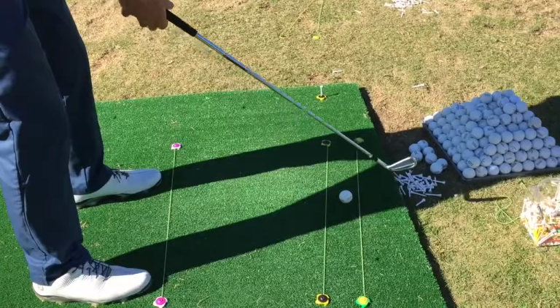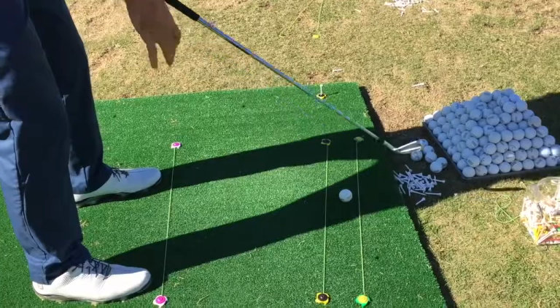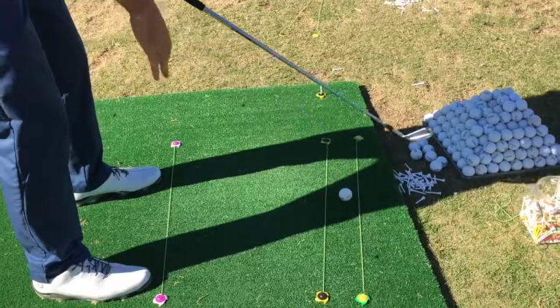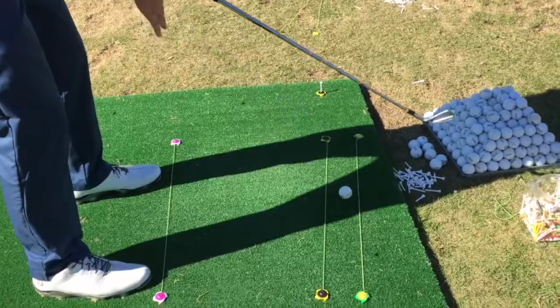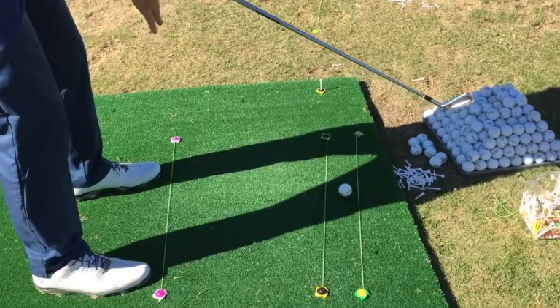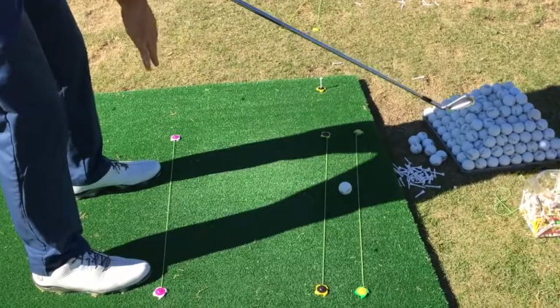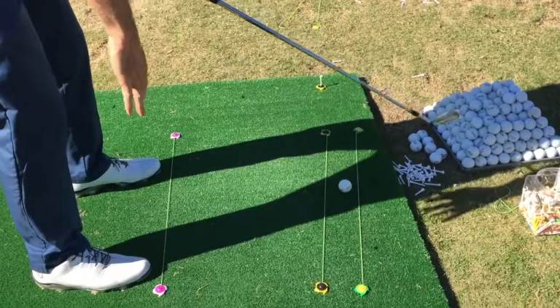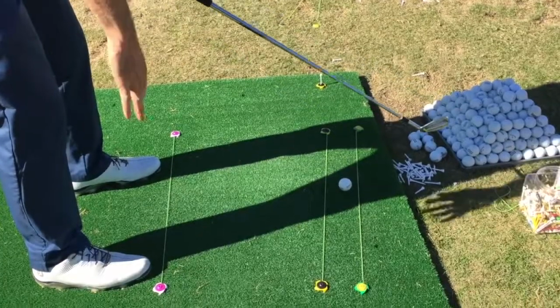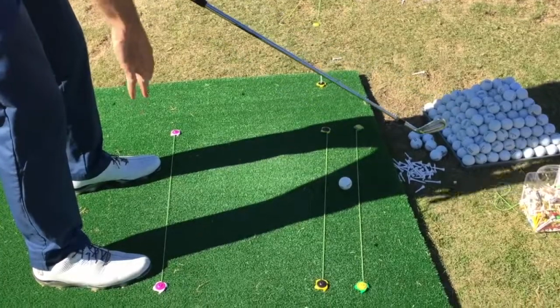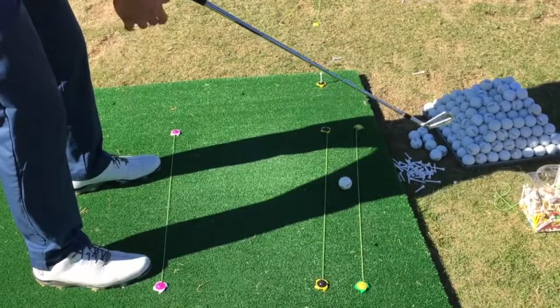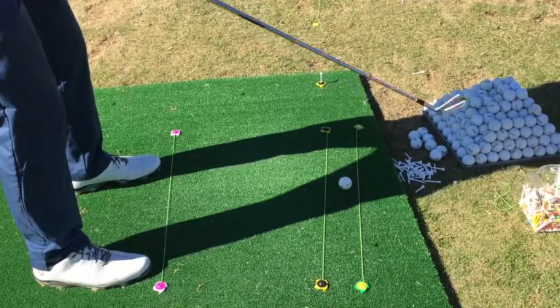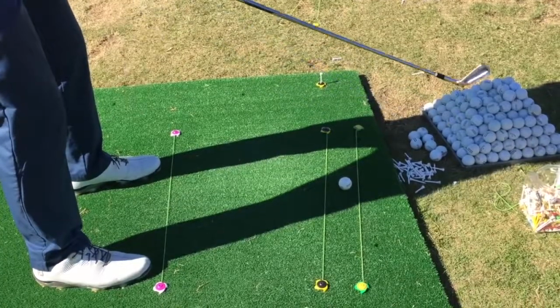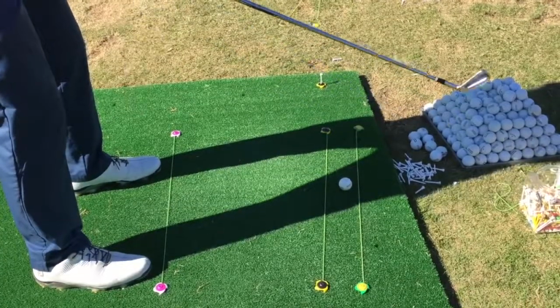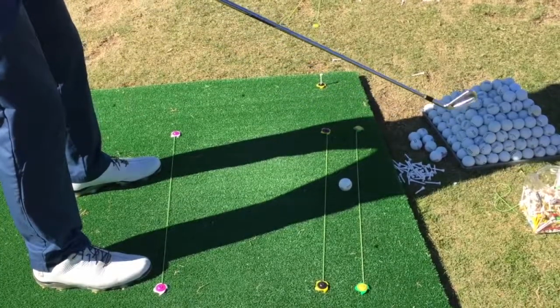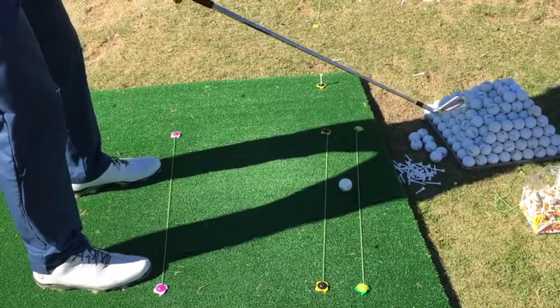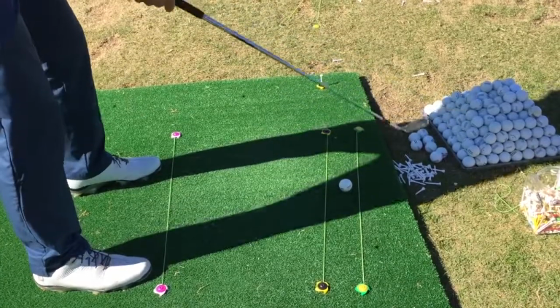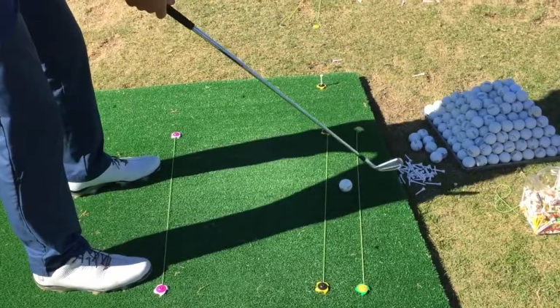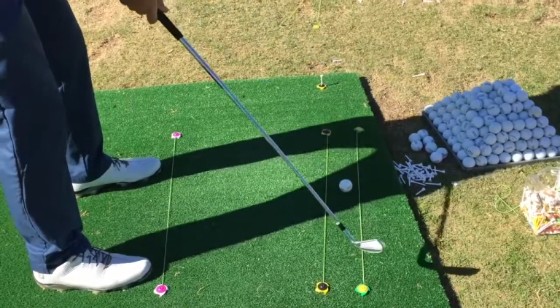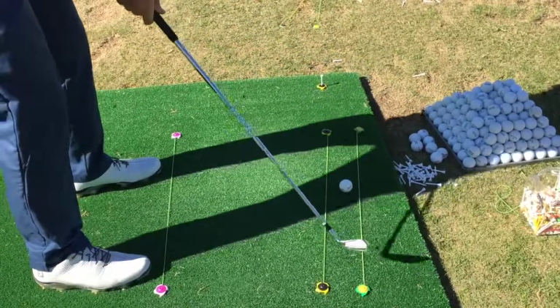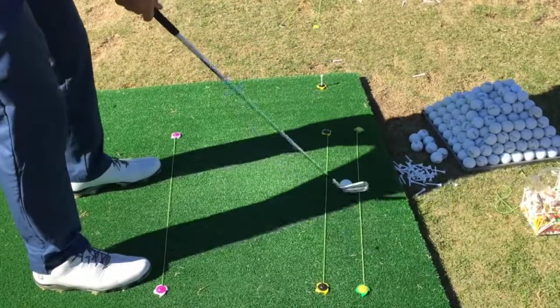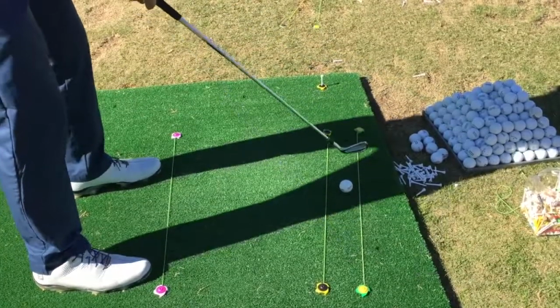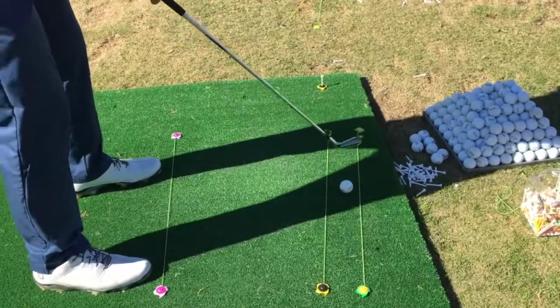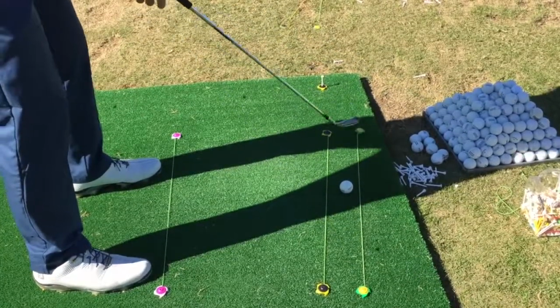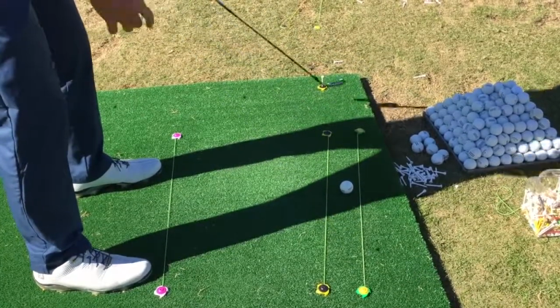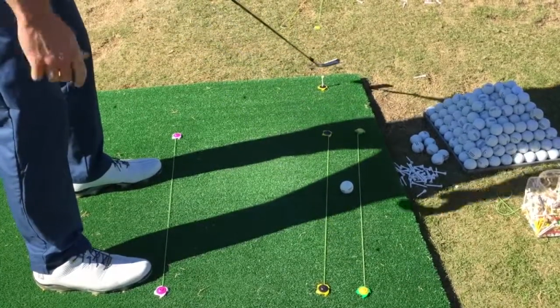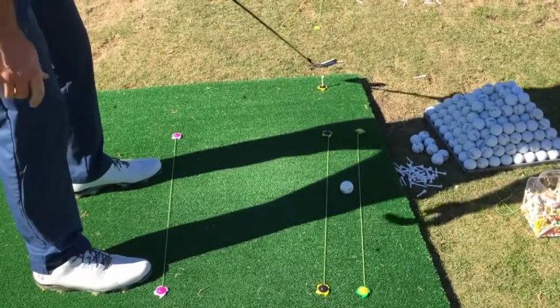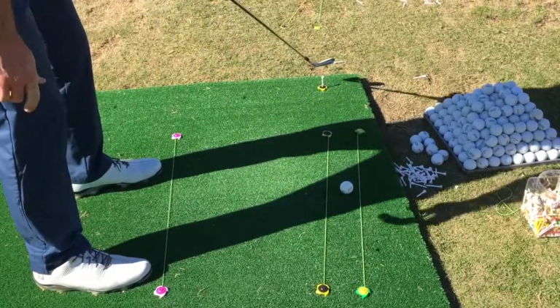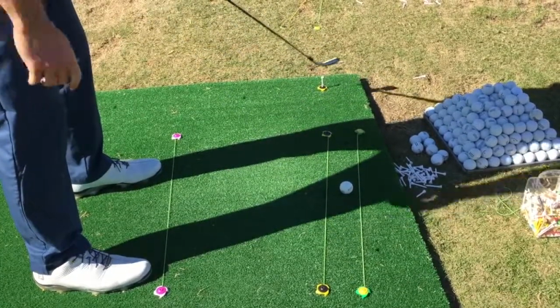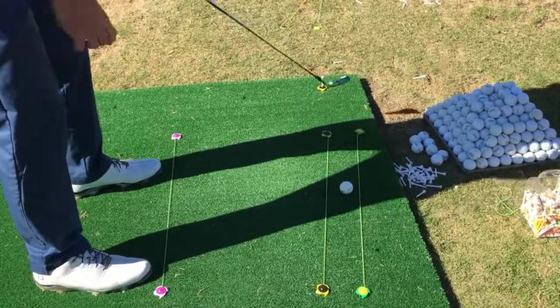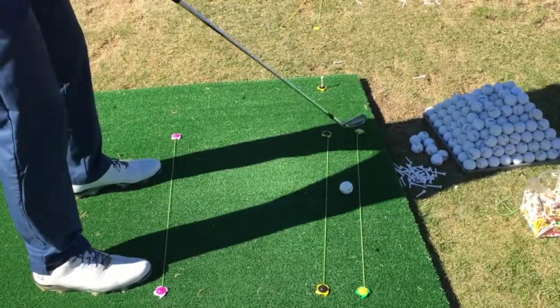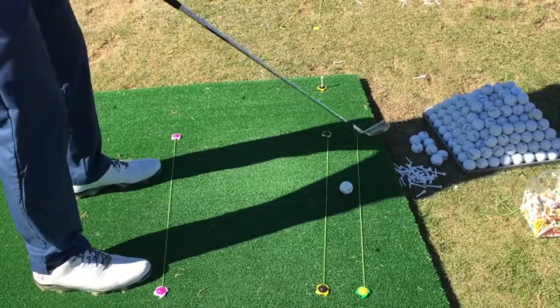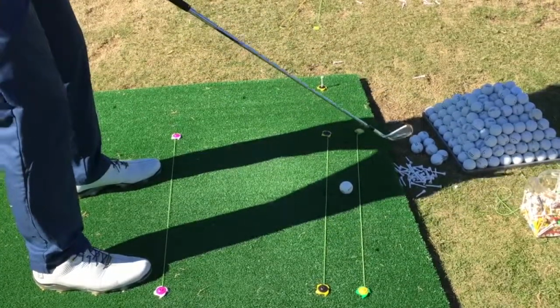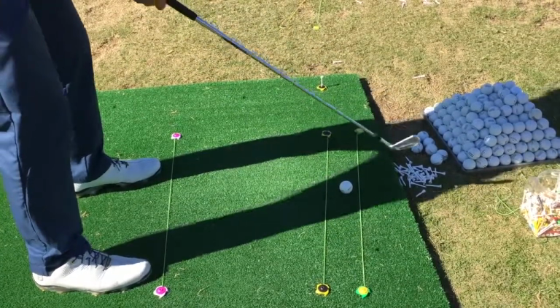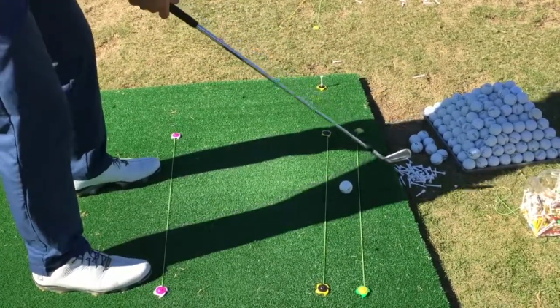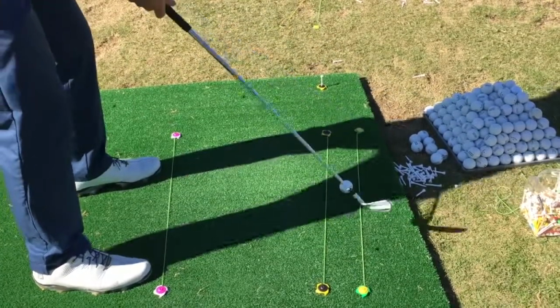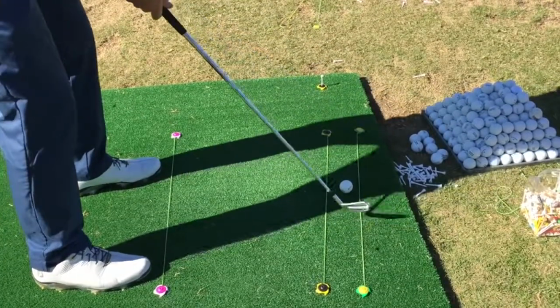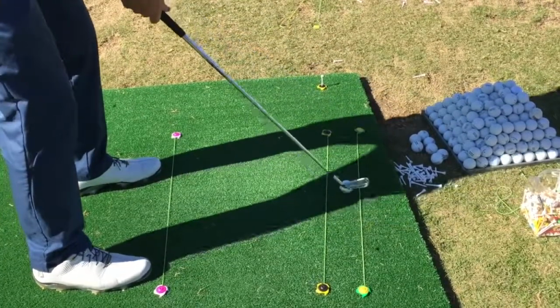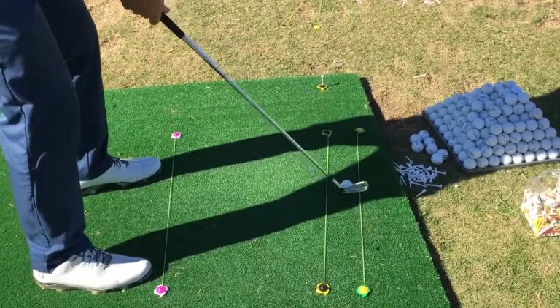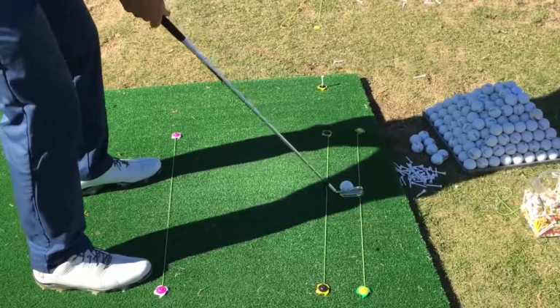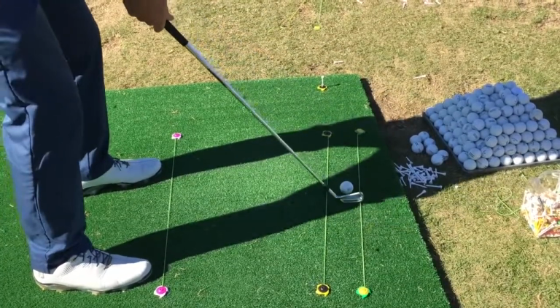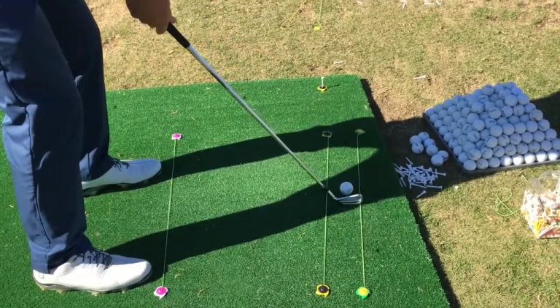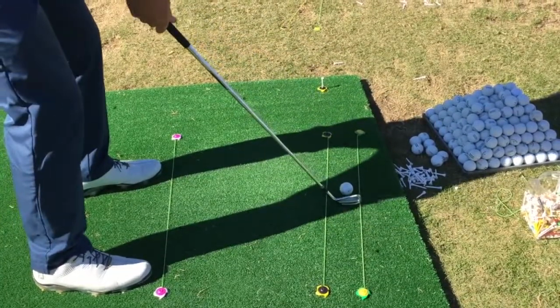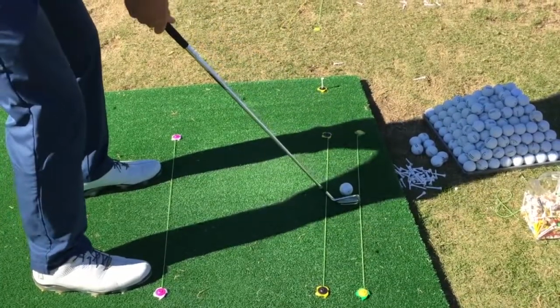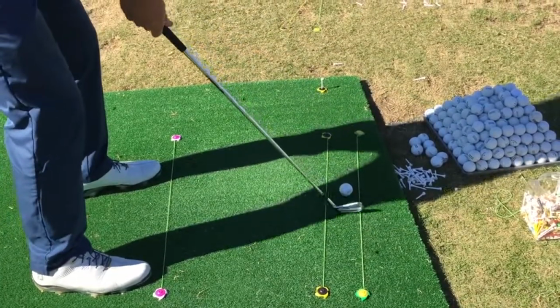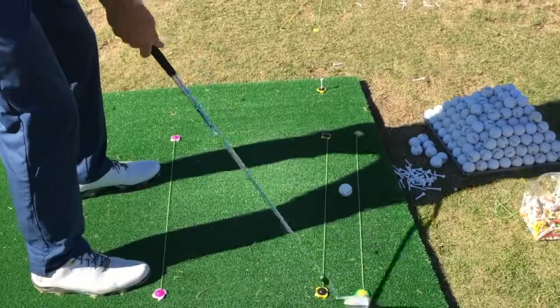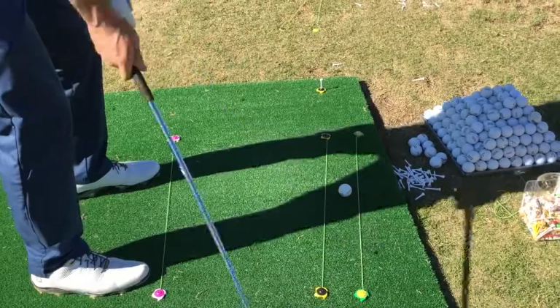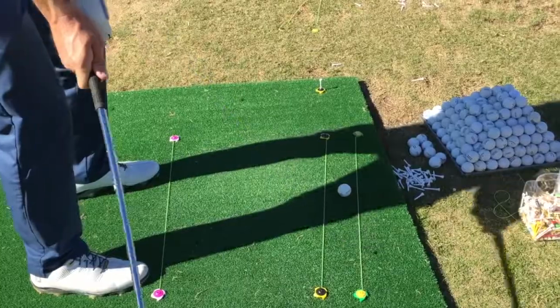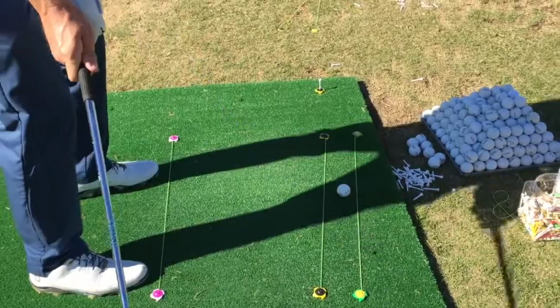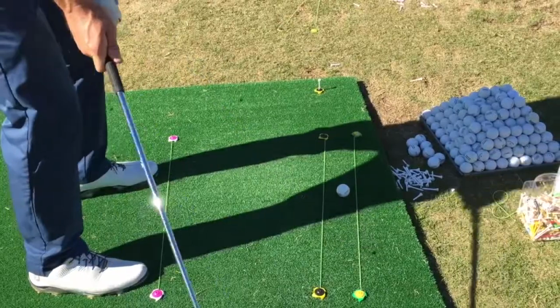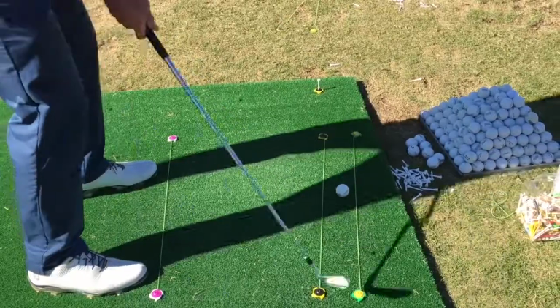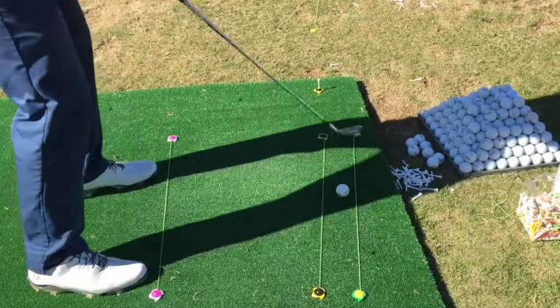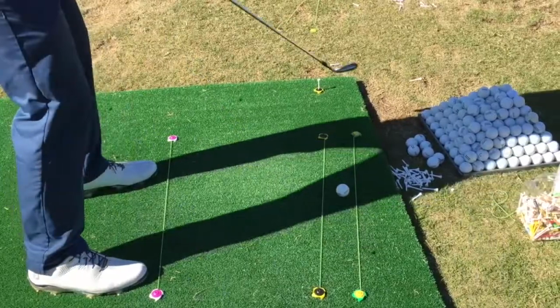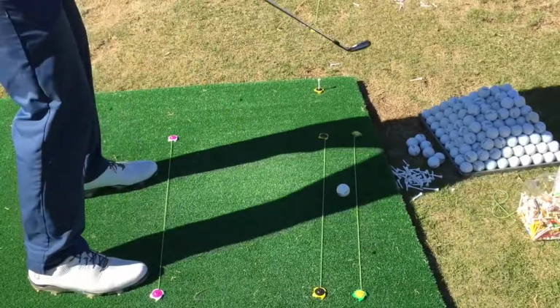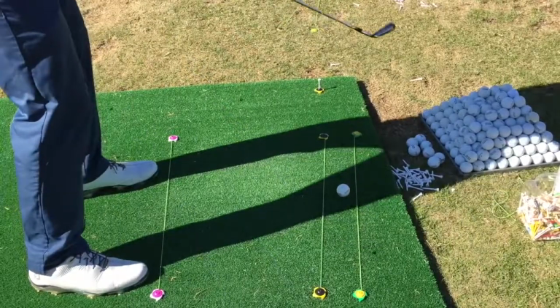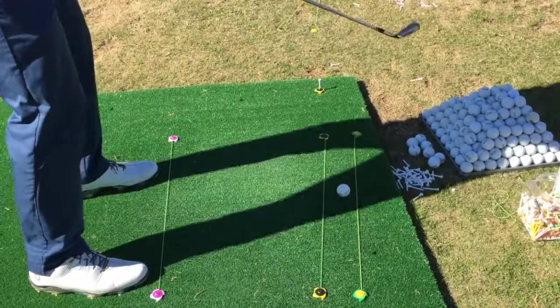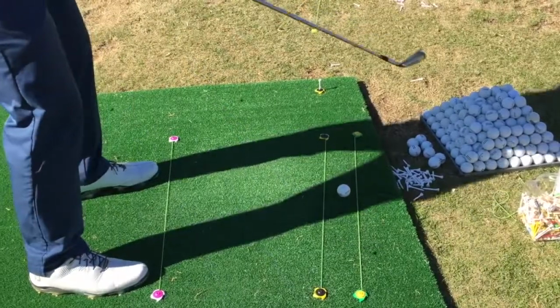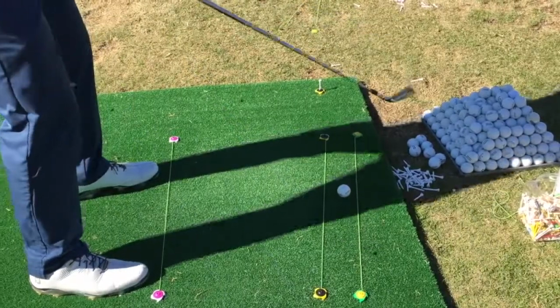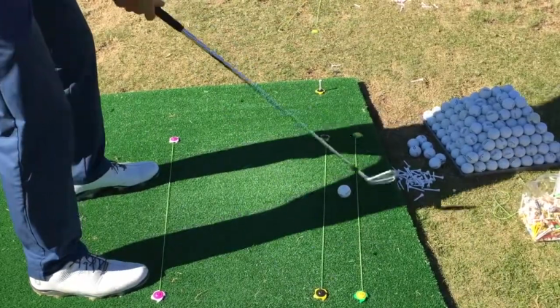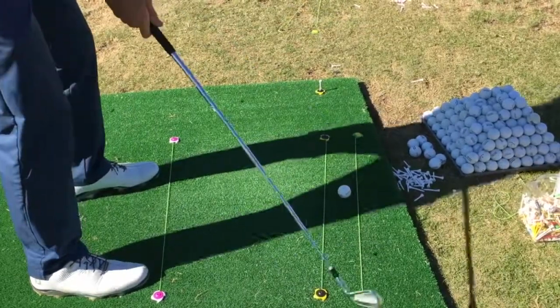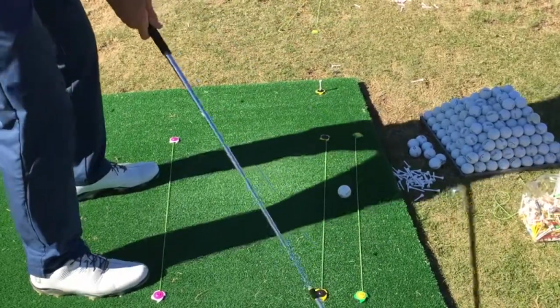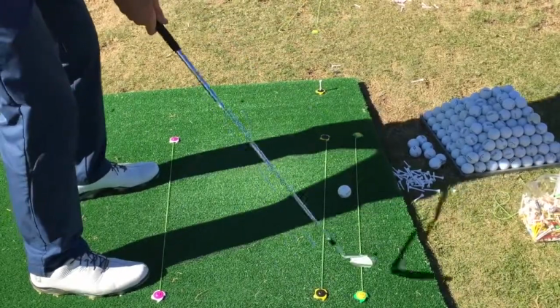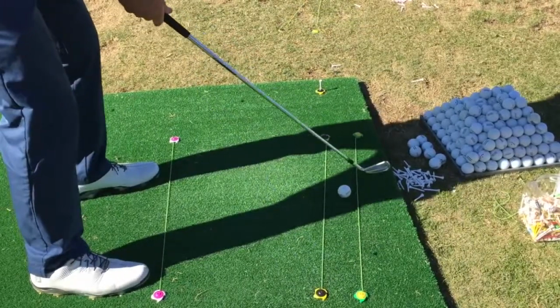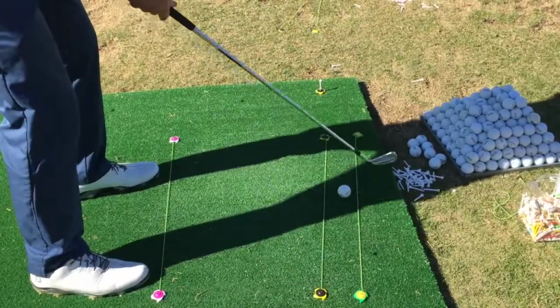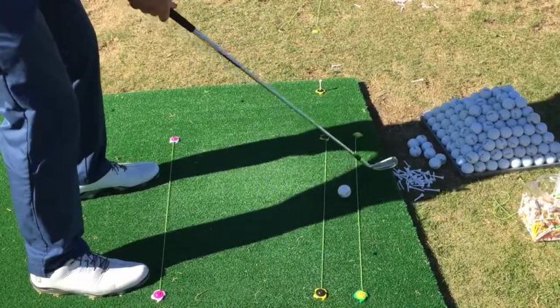So we're squared up with our feet, our target line's here, and now we're just going to simply swing a little bit more inside out.